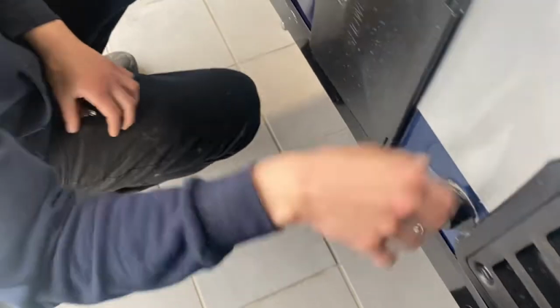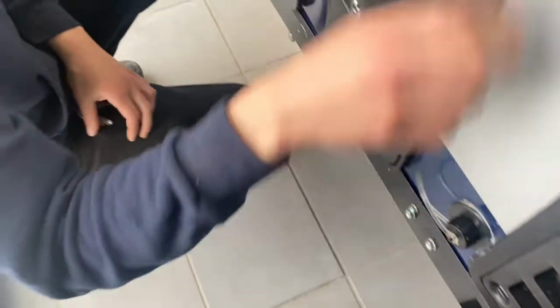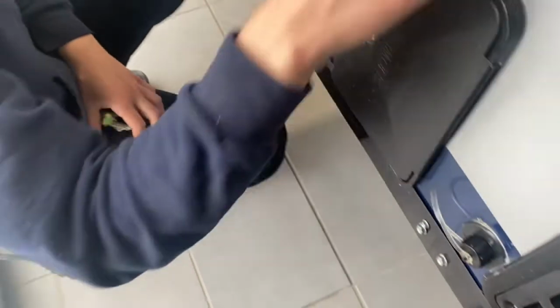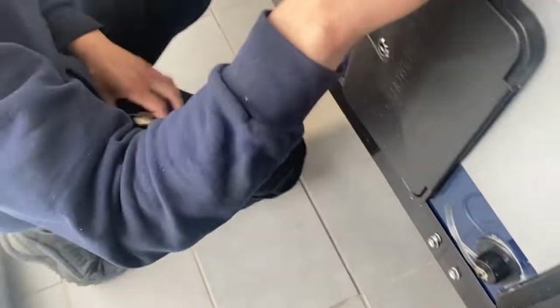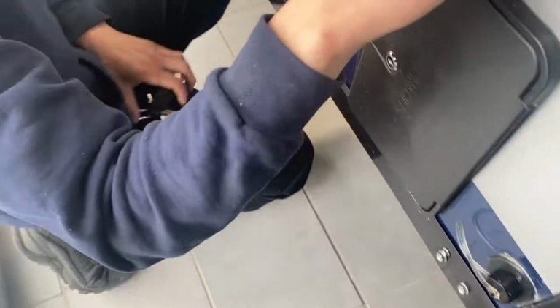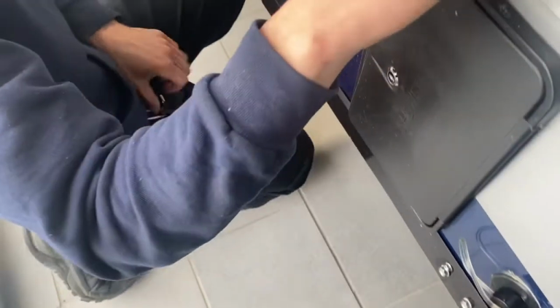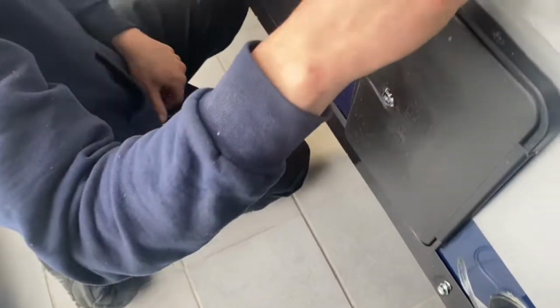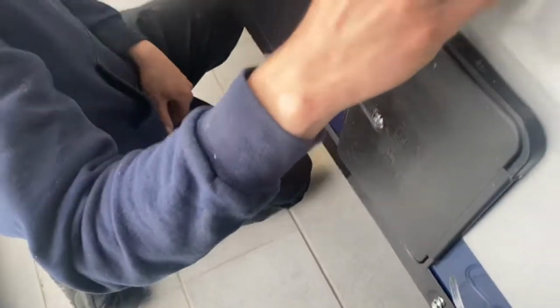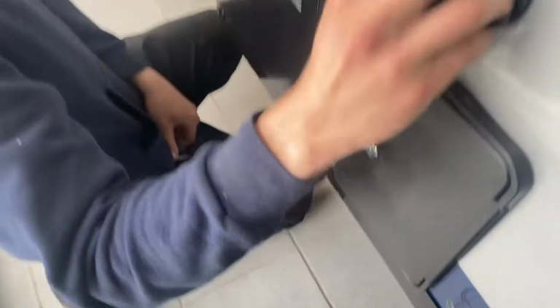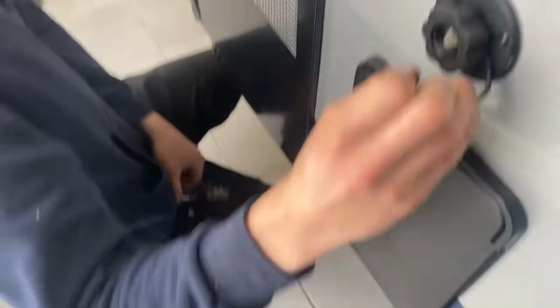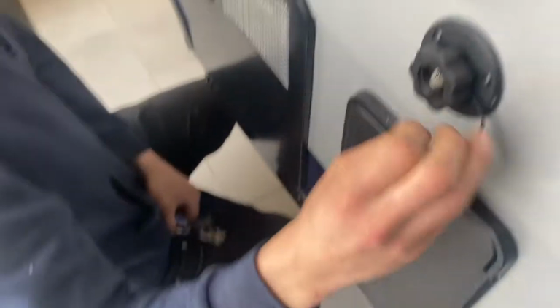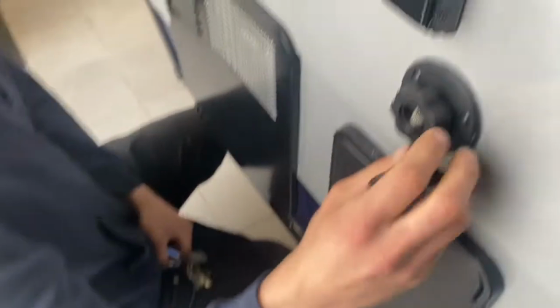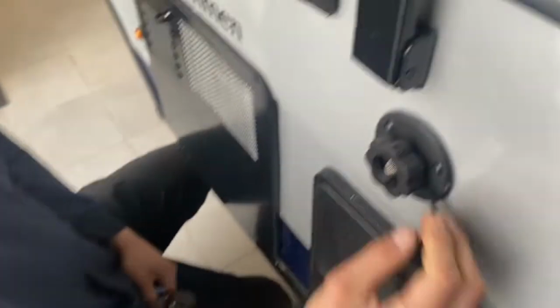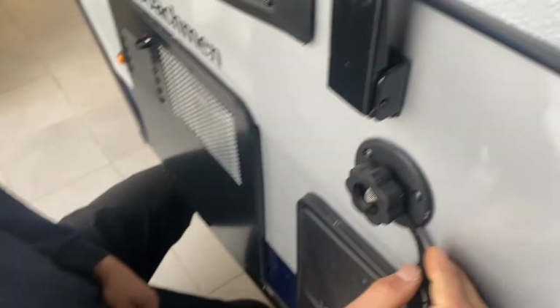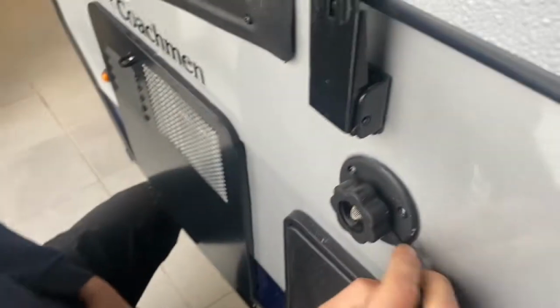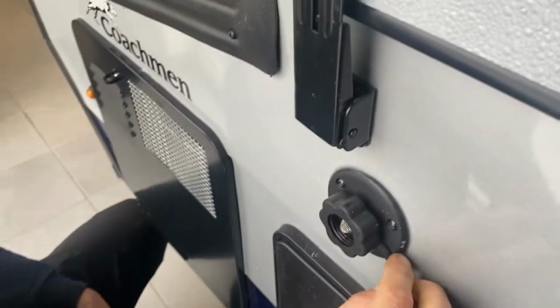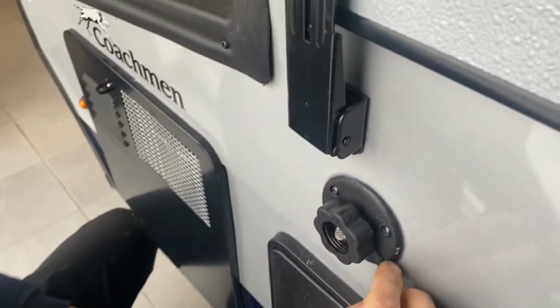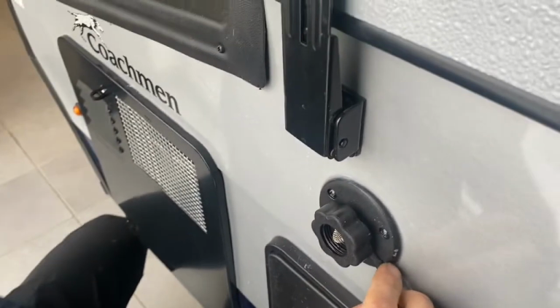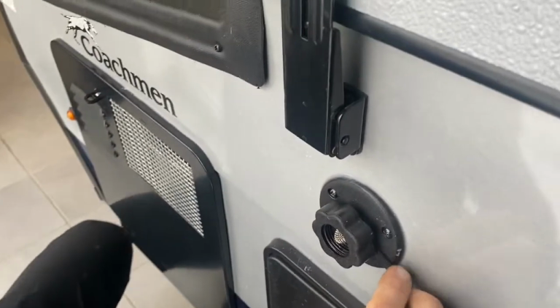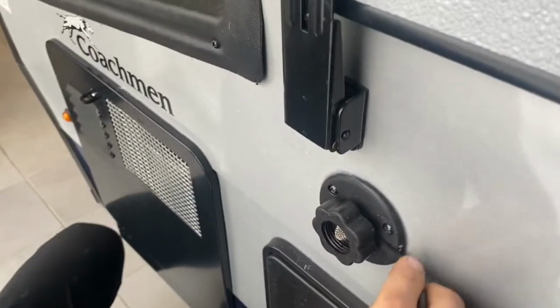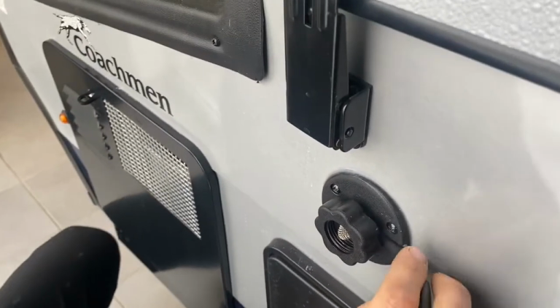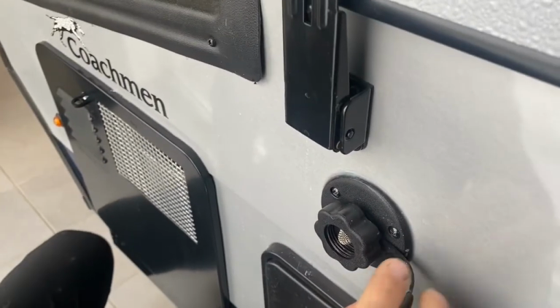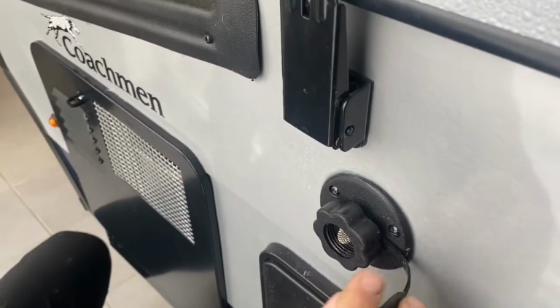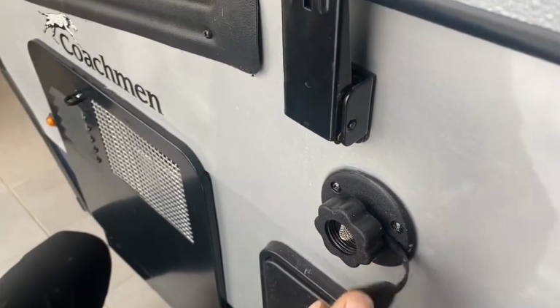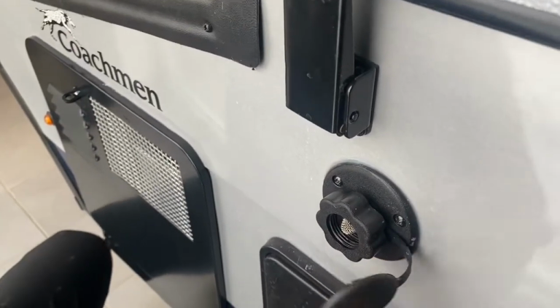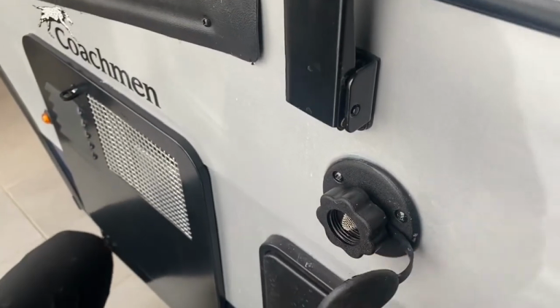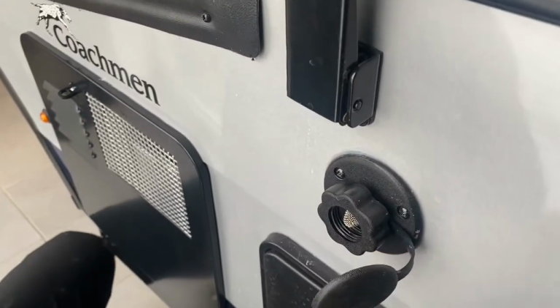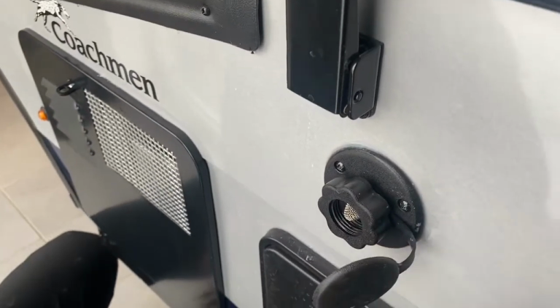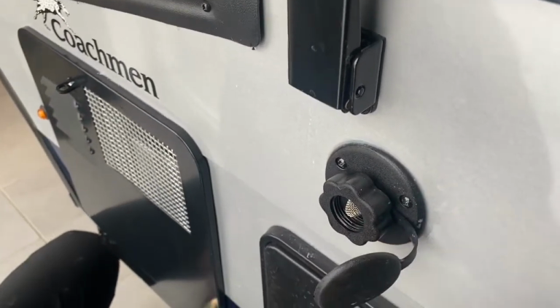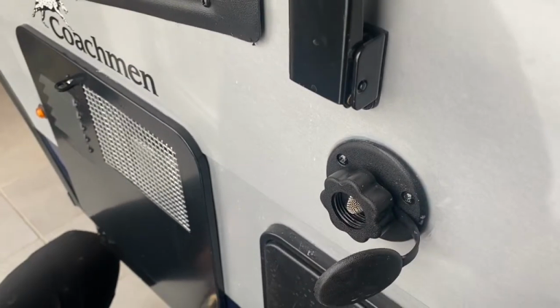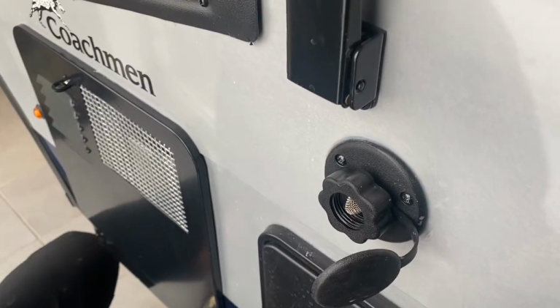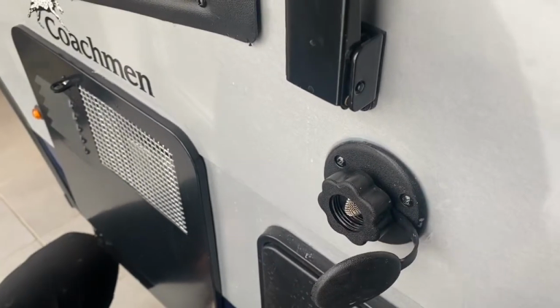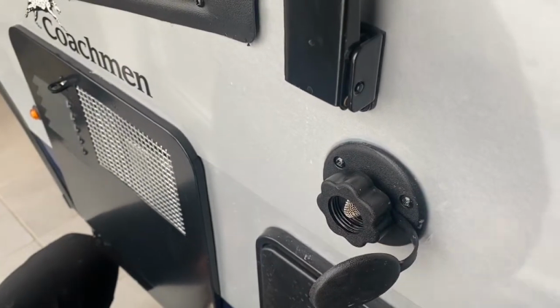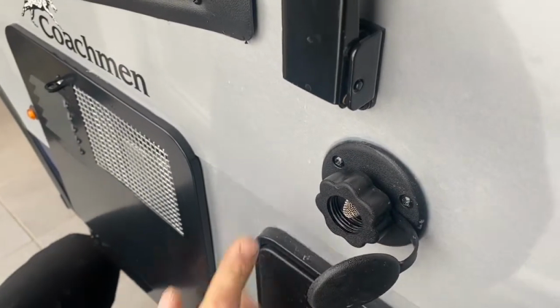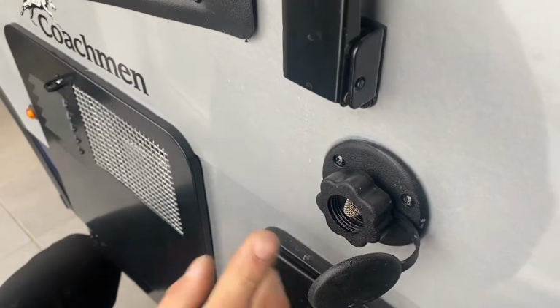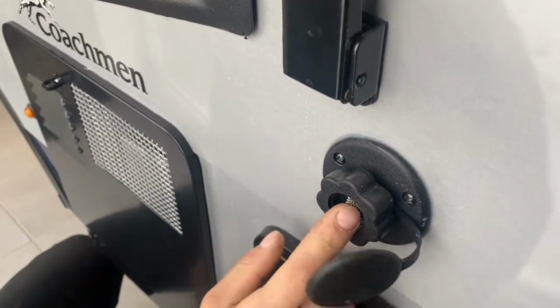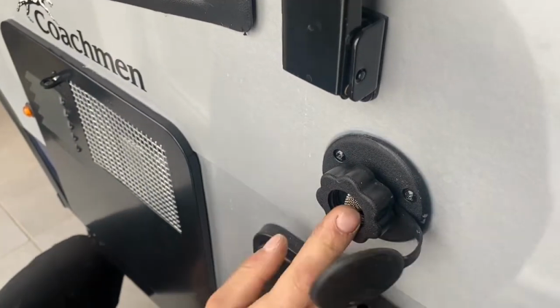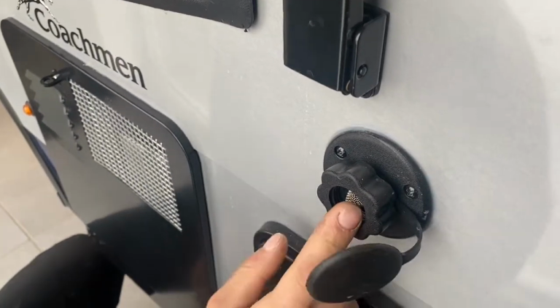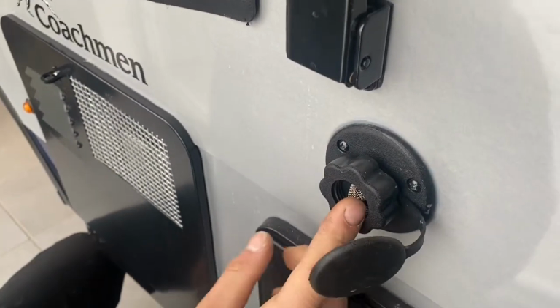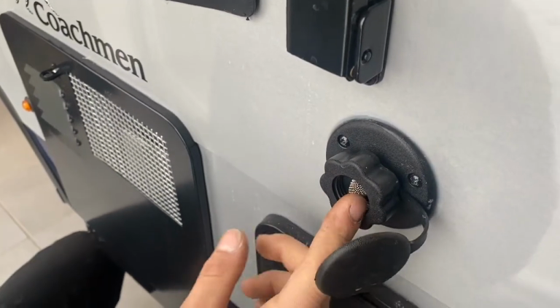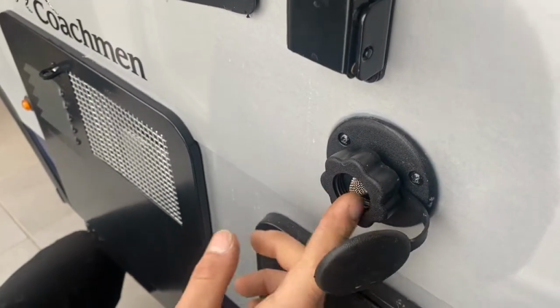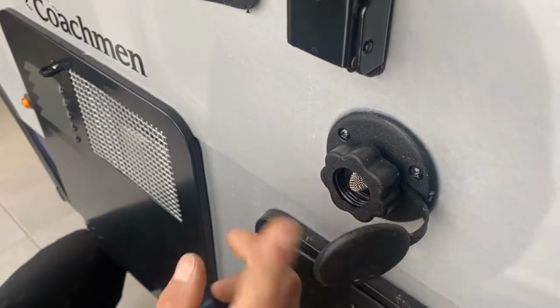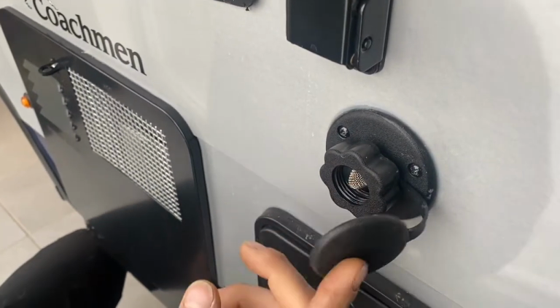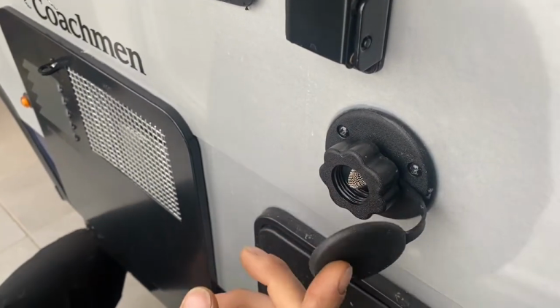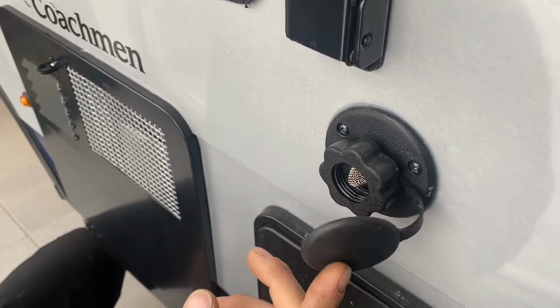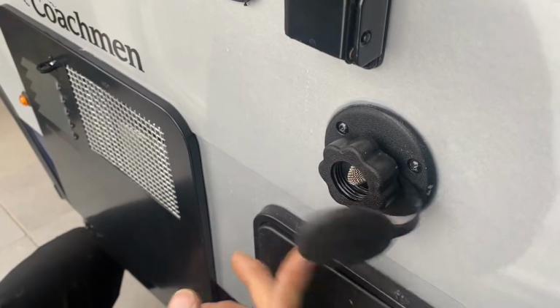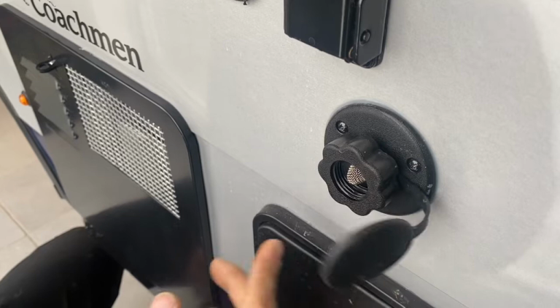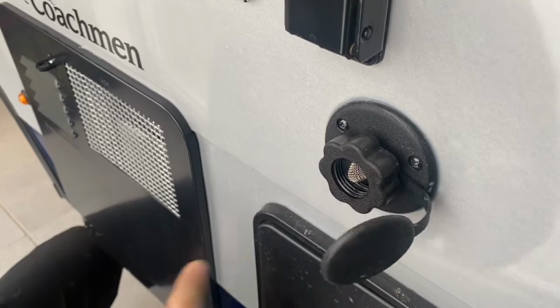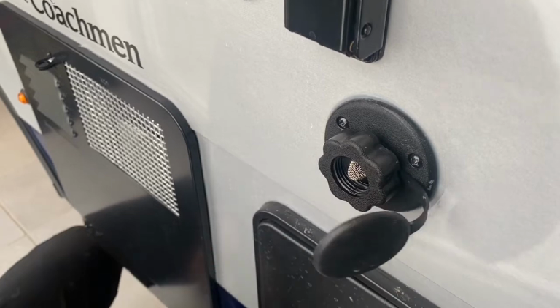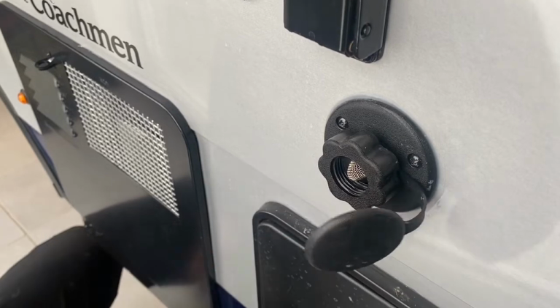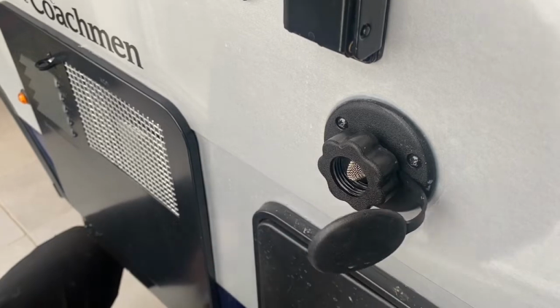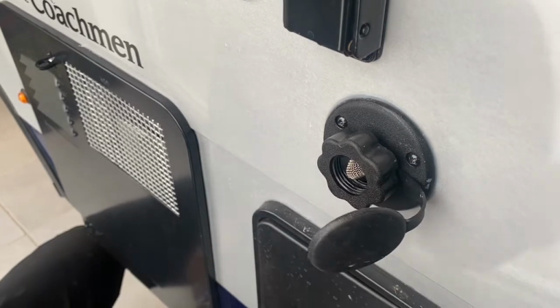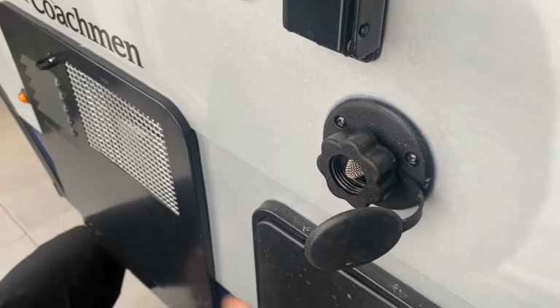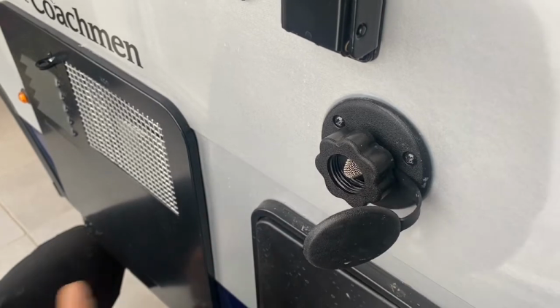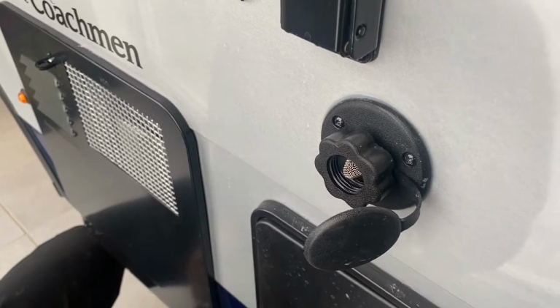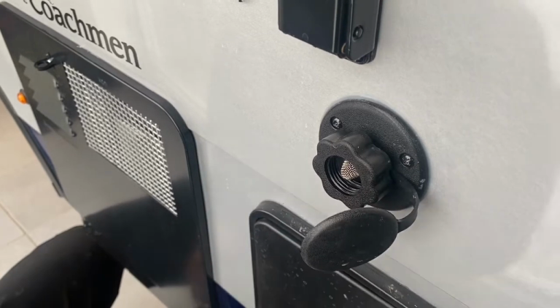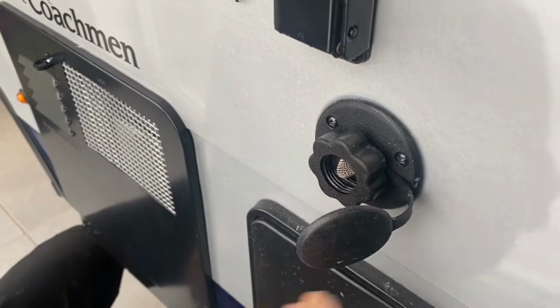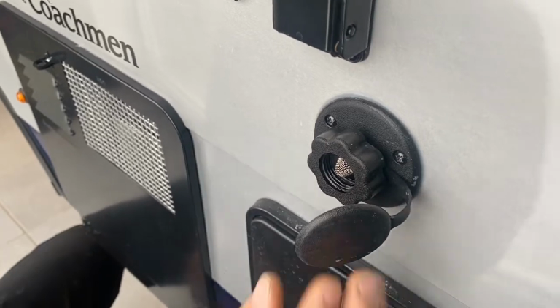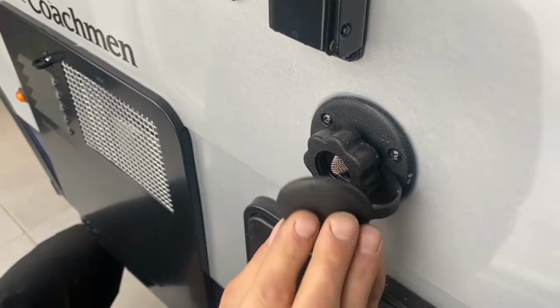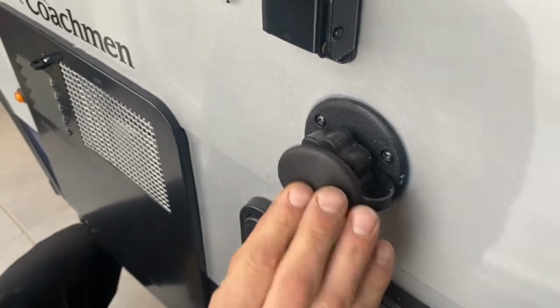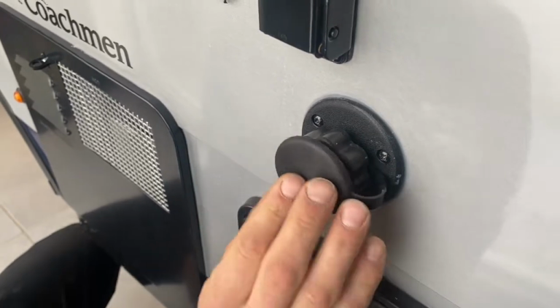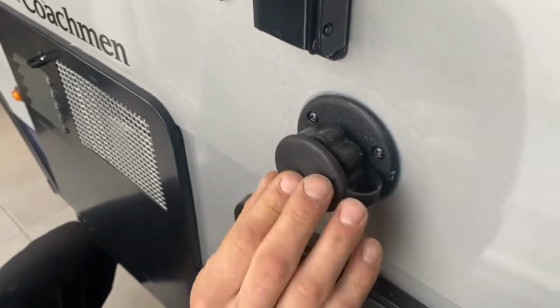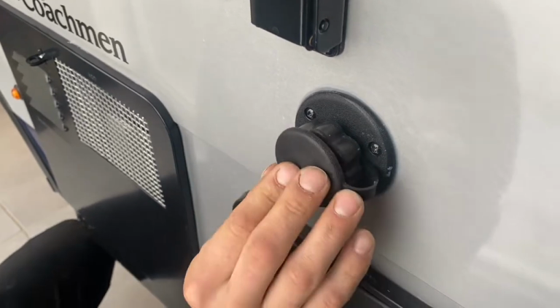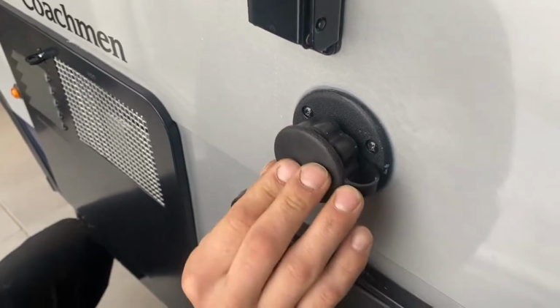Right up top here we've got our city water connection, so you're just going to take that same water hose, stick it into there, turn on the water, and that'll pressurize the water lines throughout the unit.